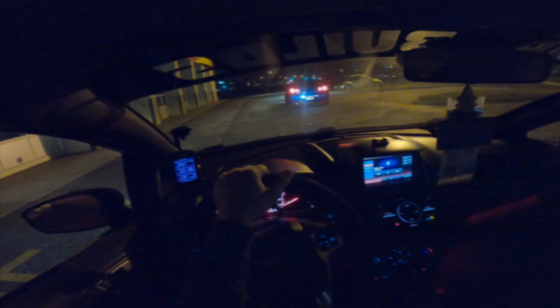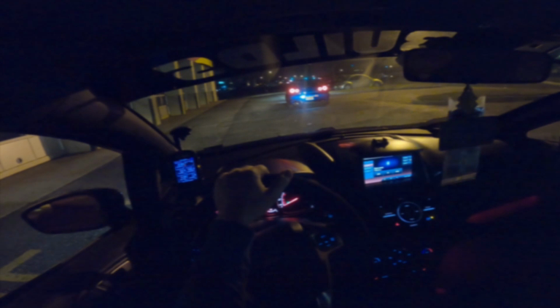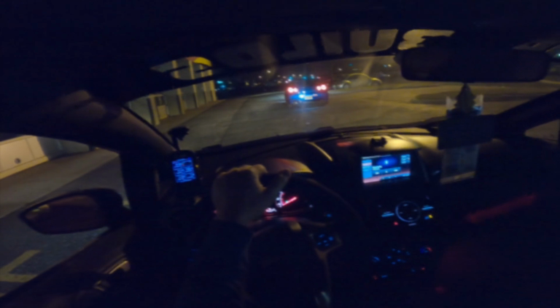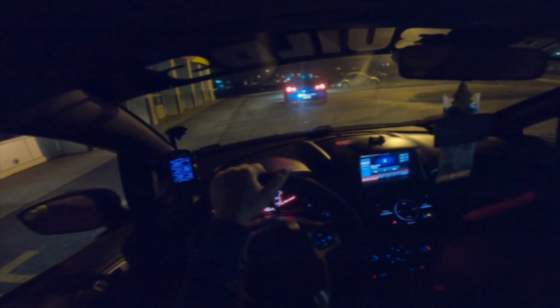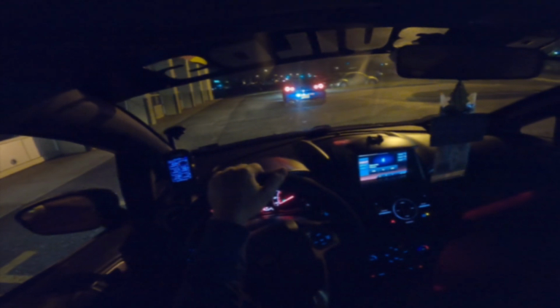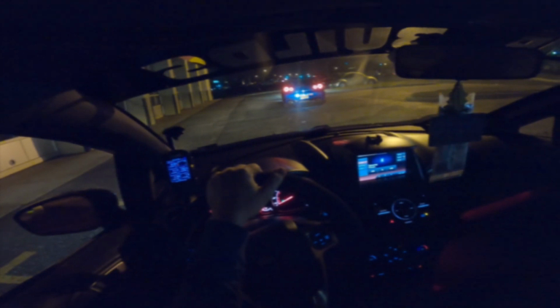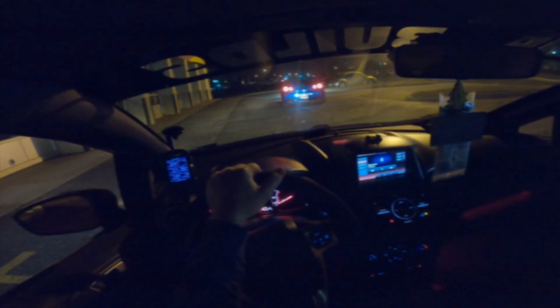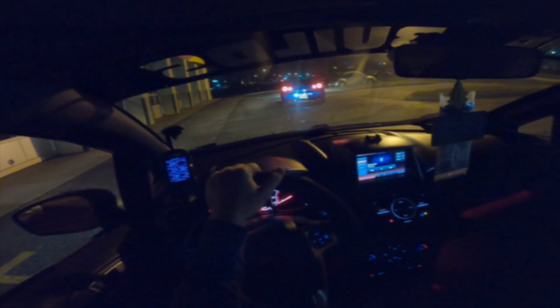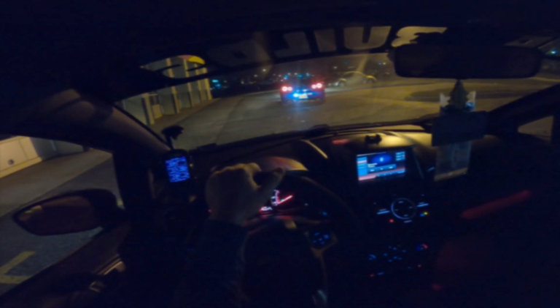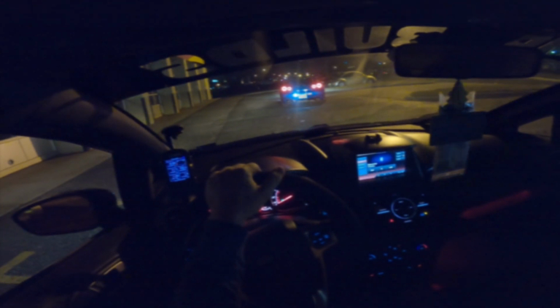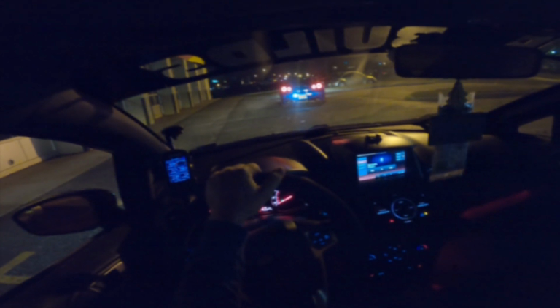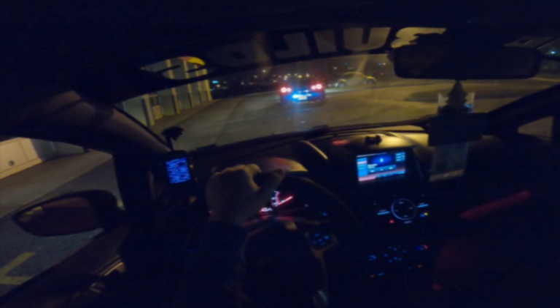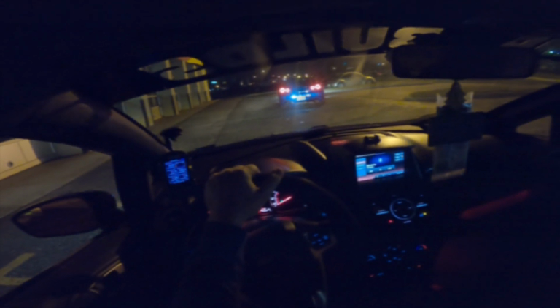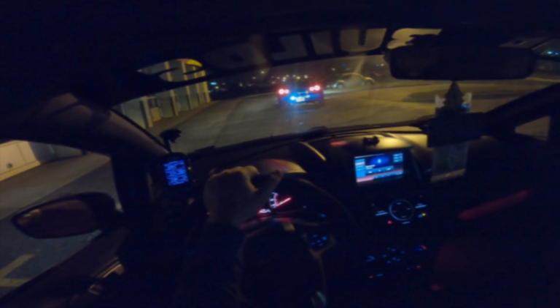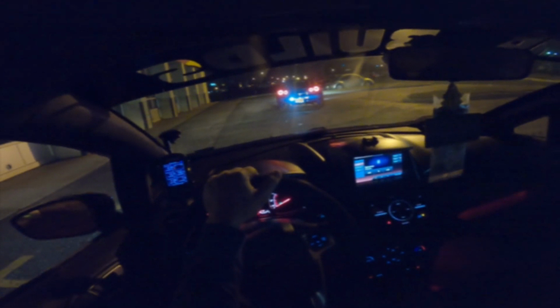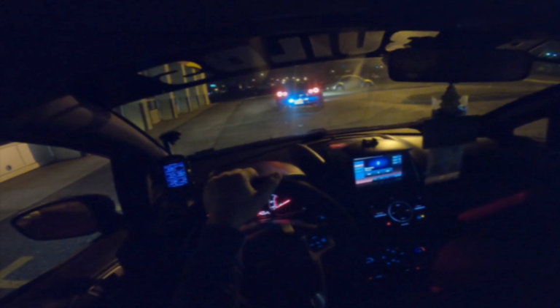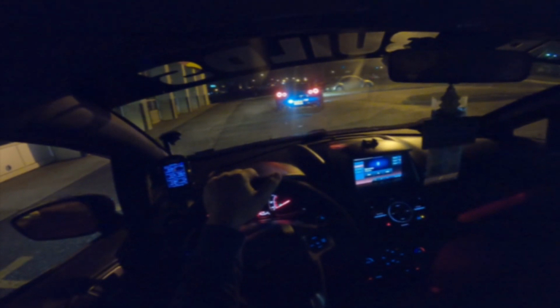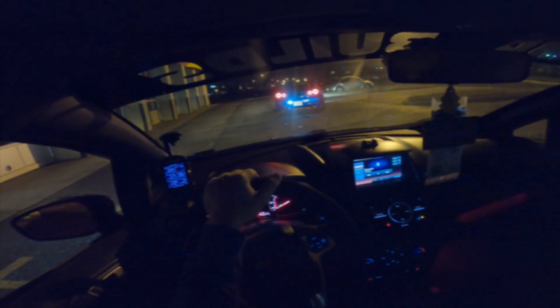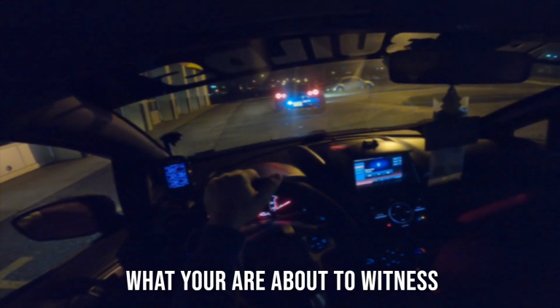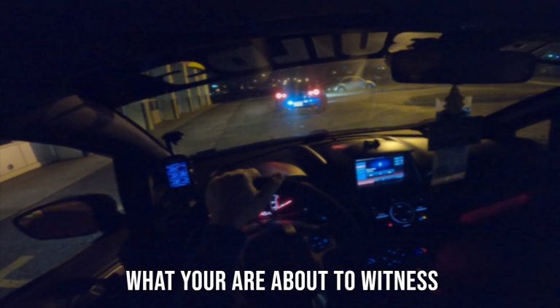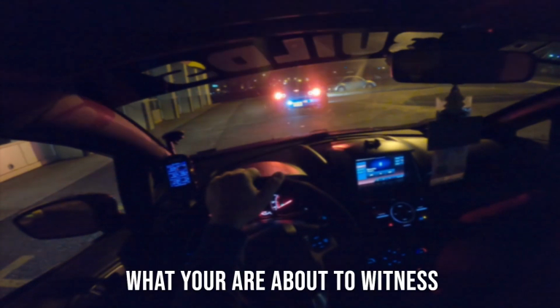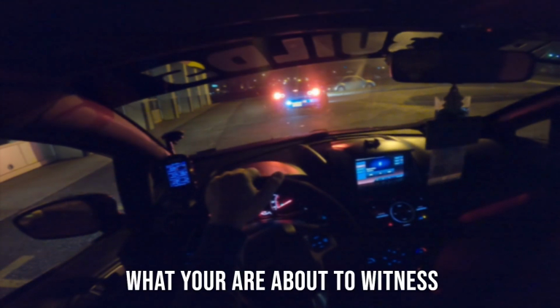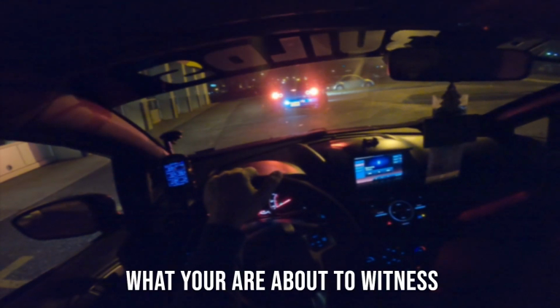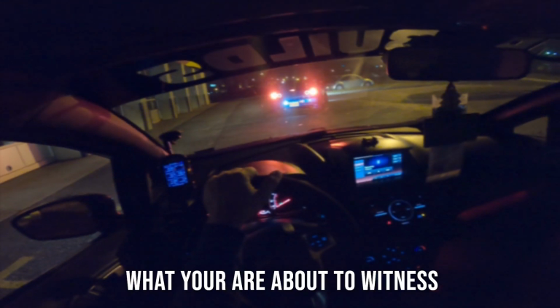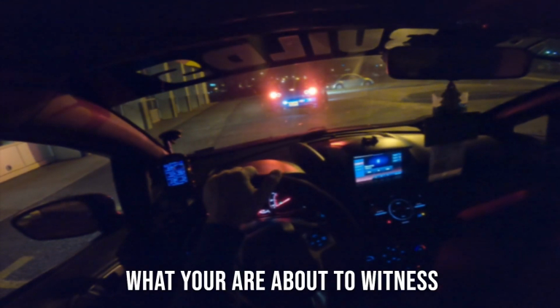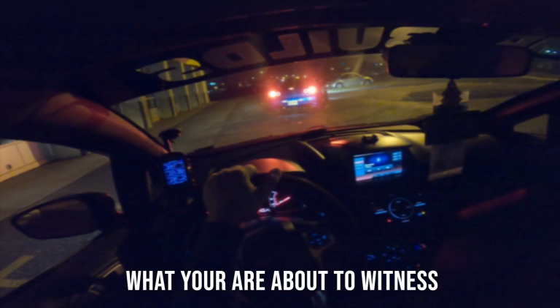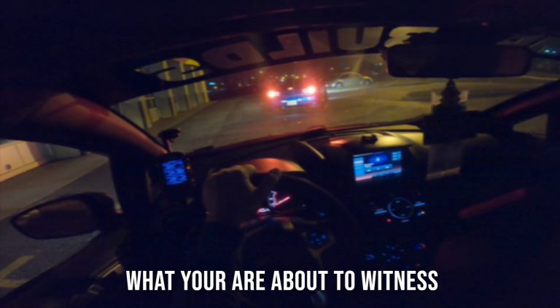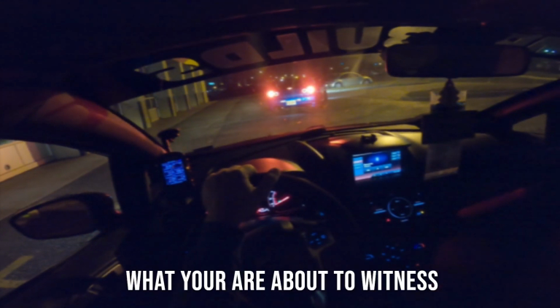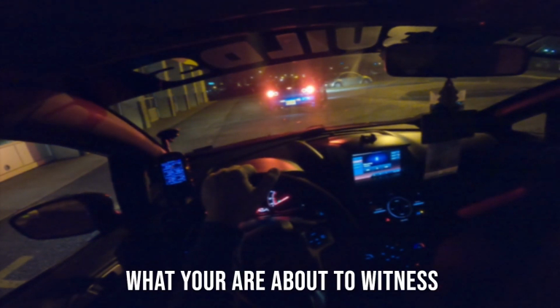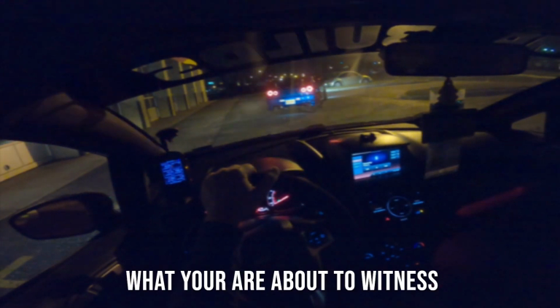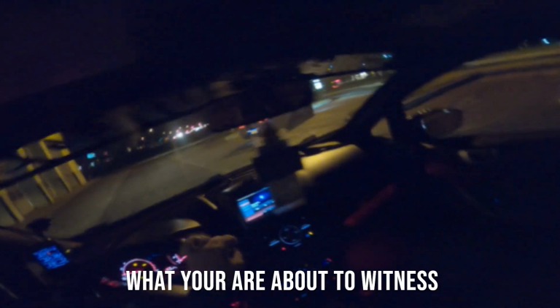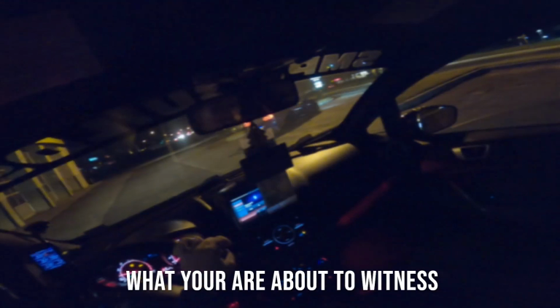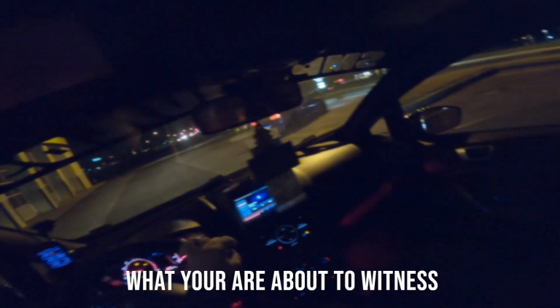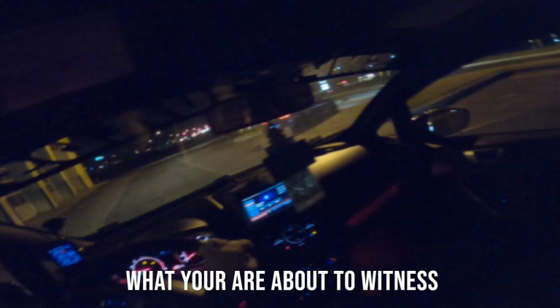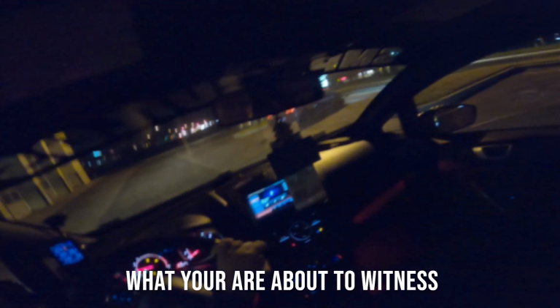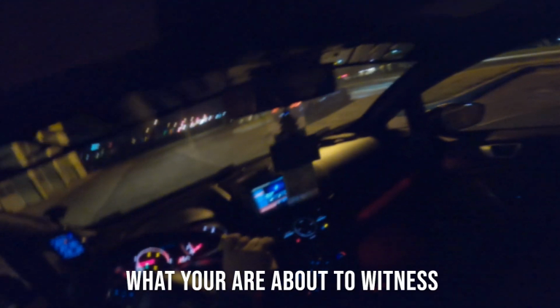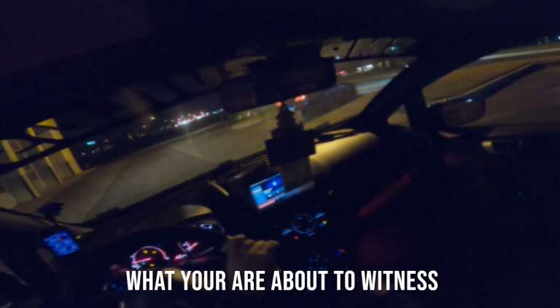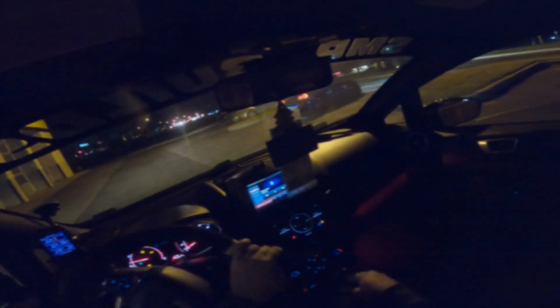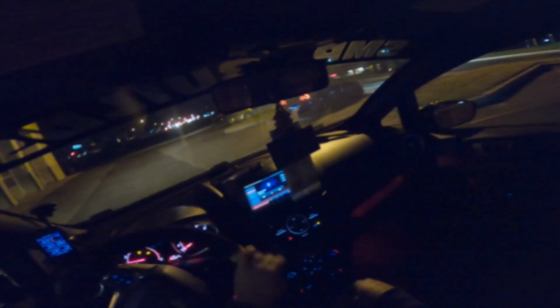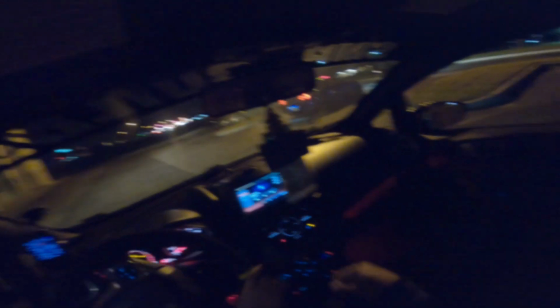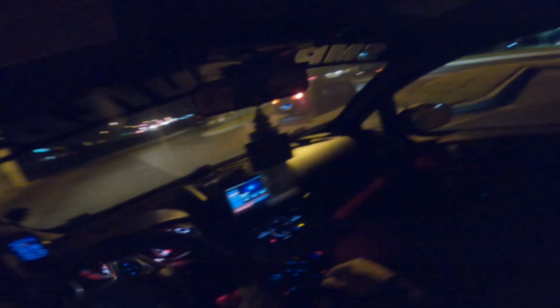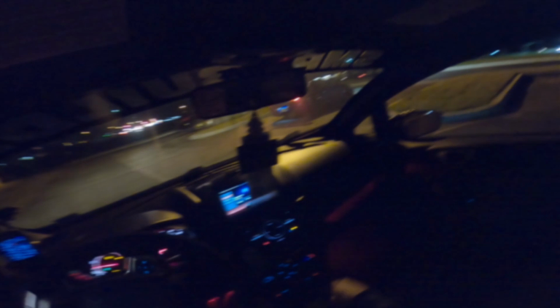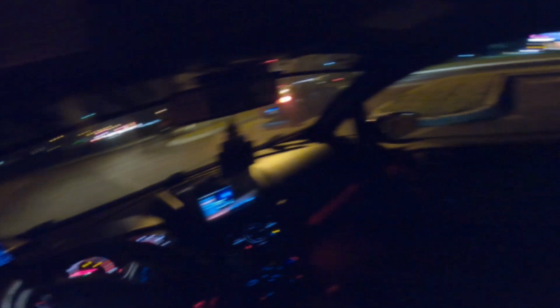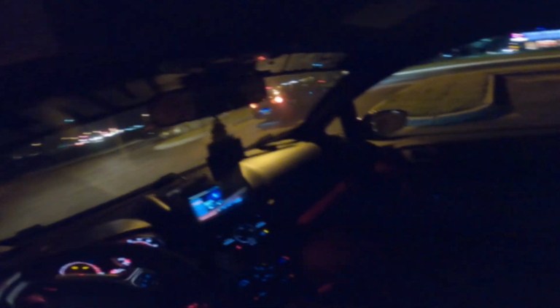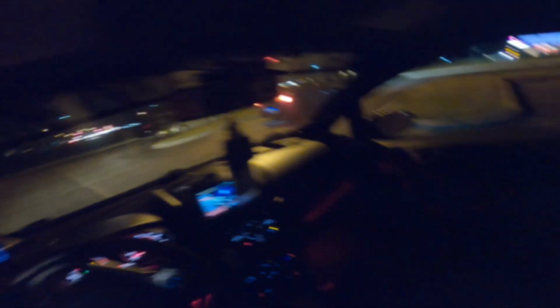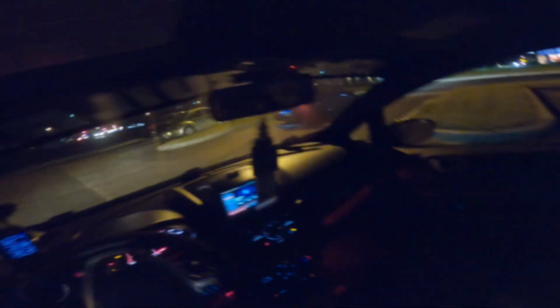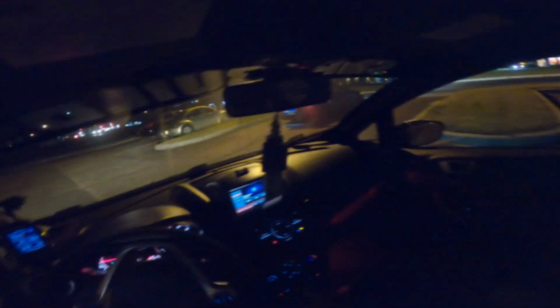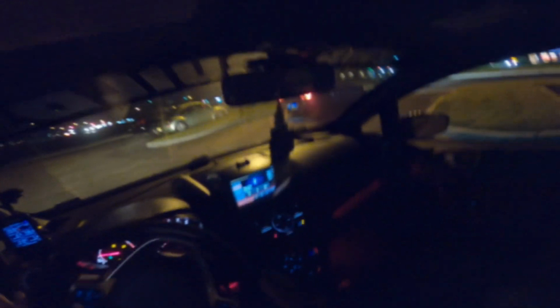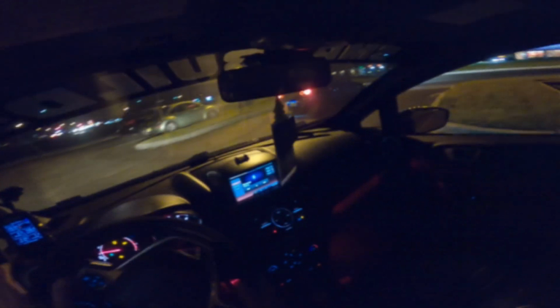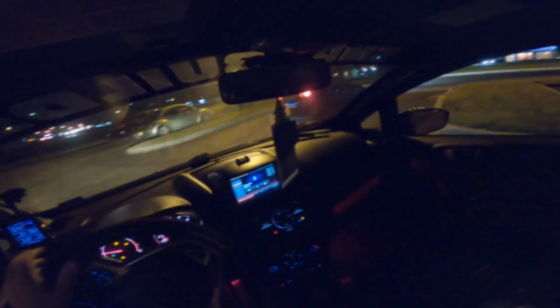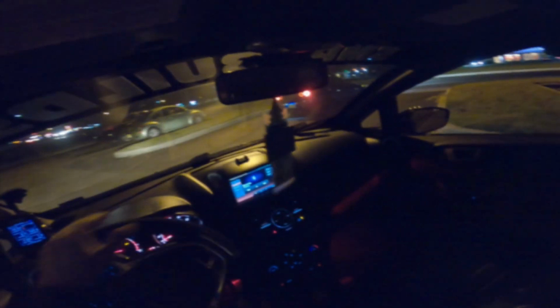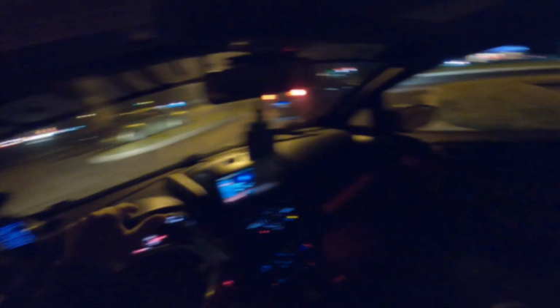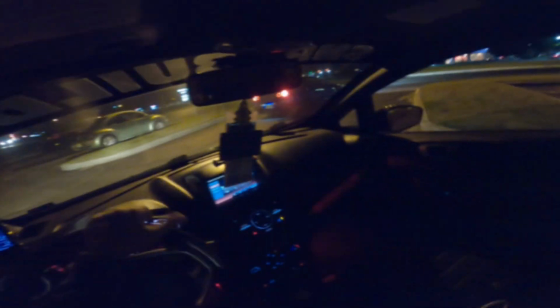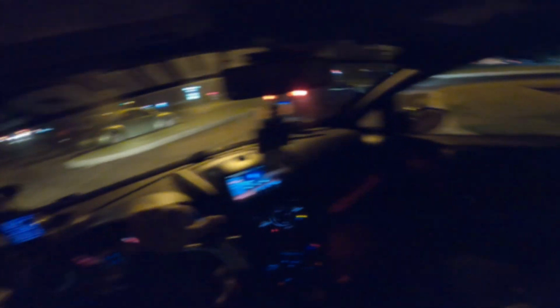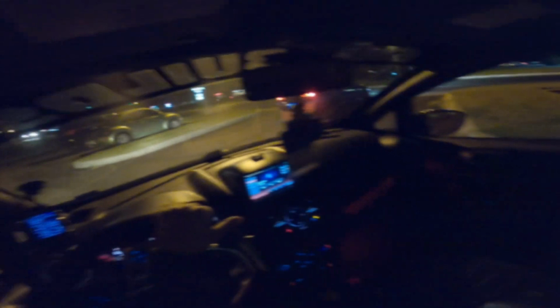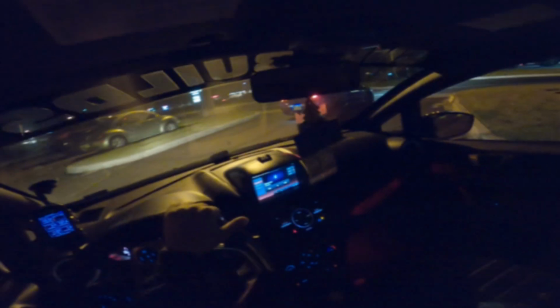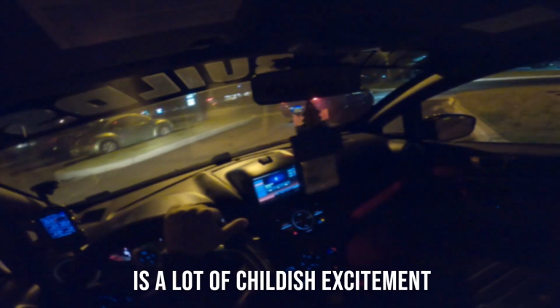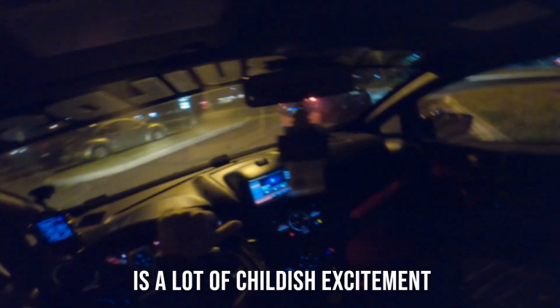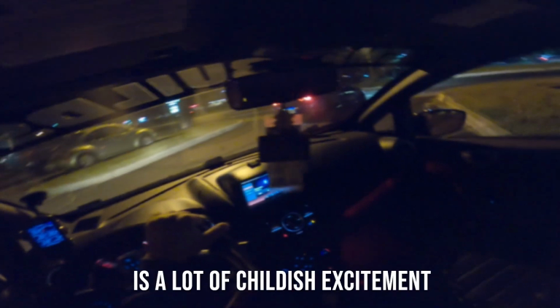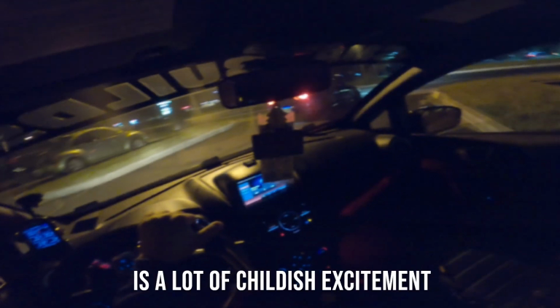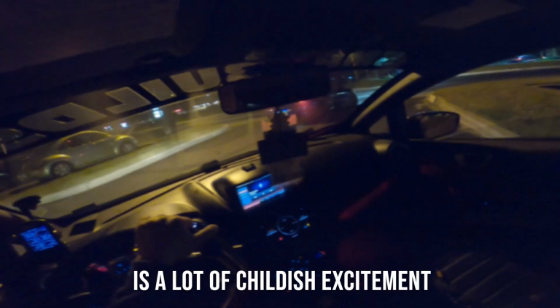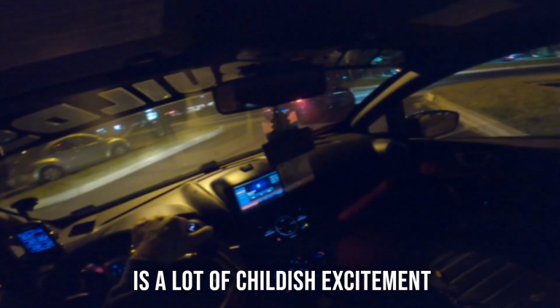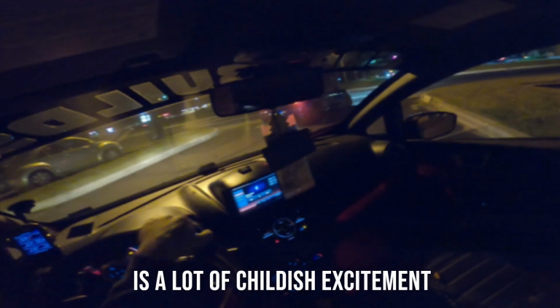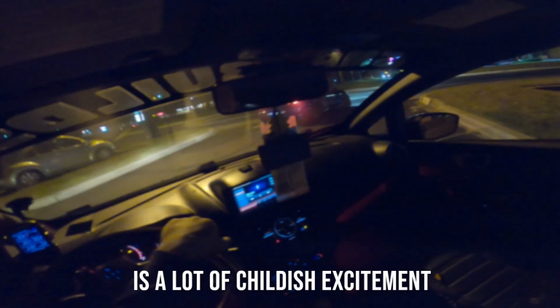Oh my god it sounds sick. That is insane. Alright, let's see if we can get some sick video here.